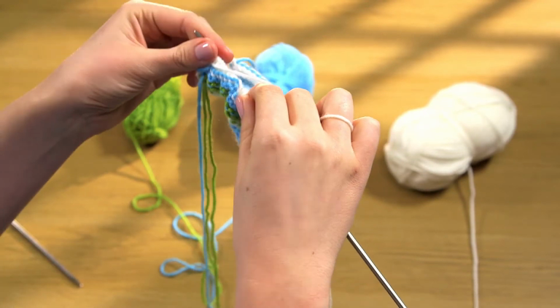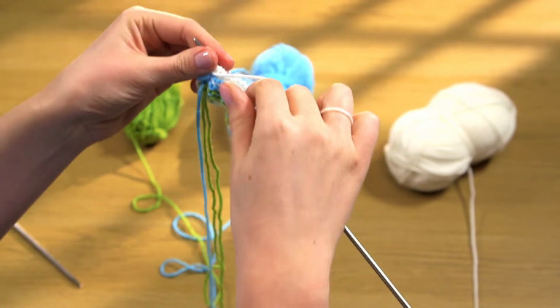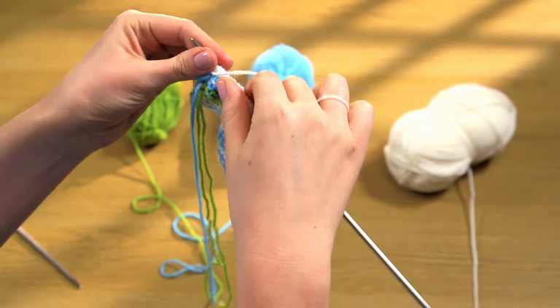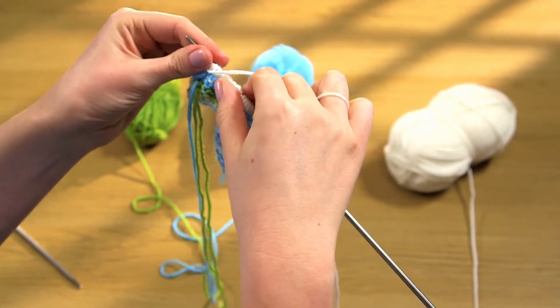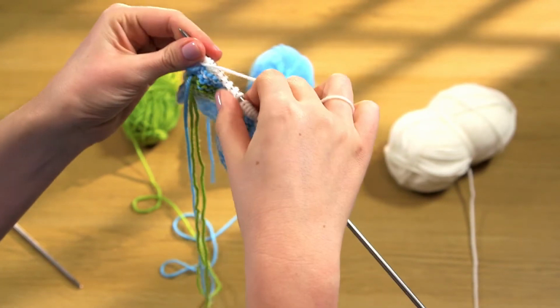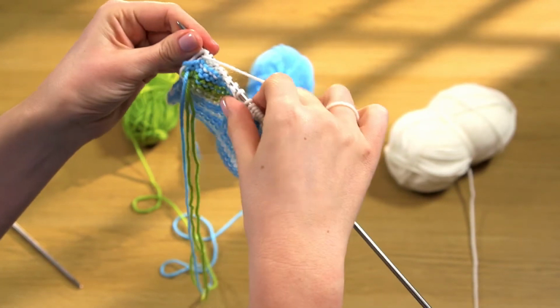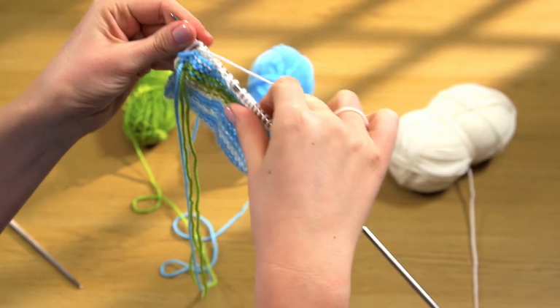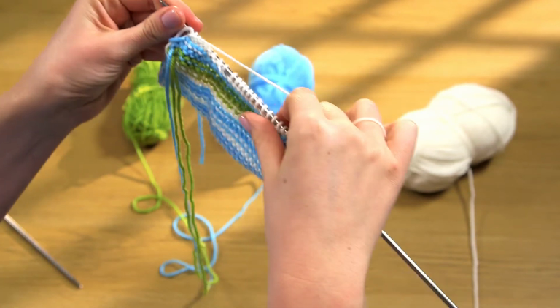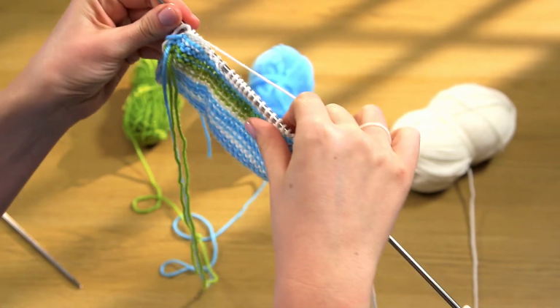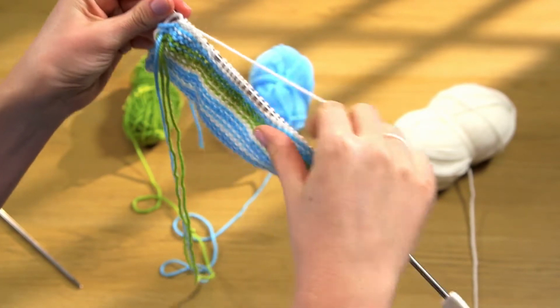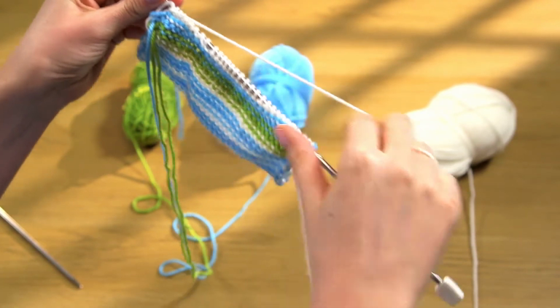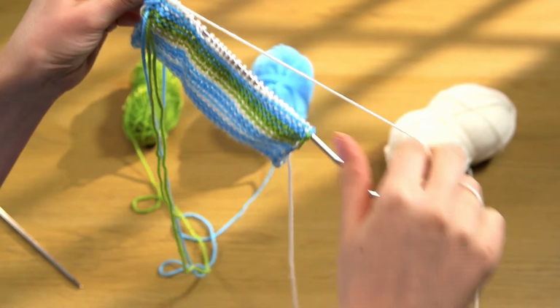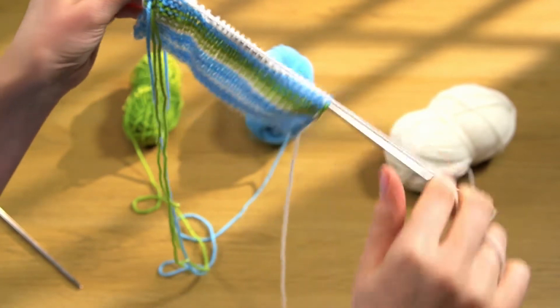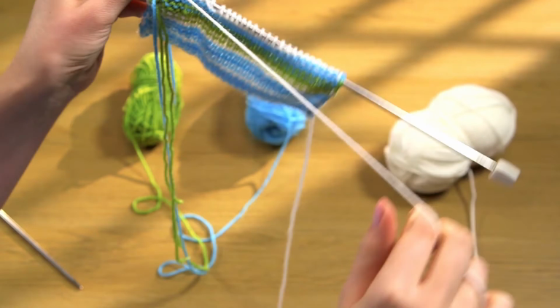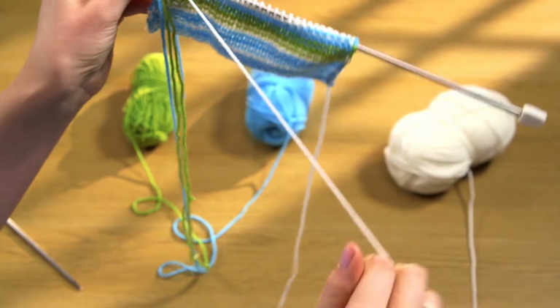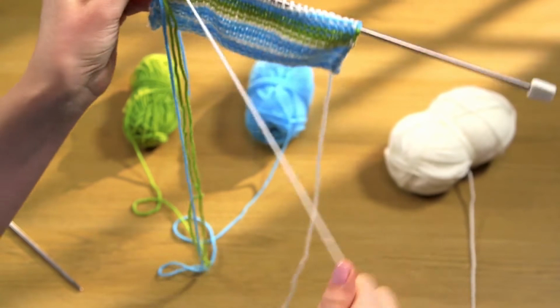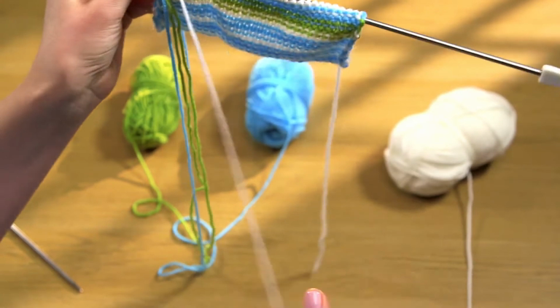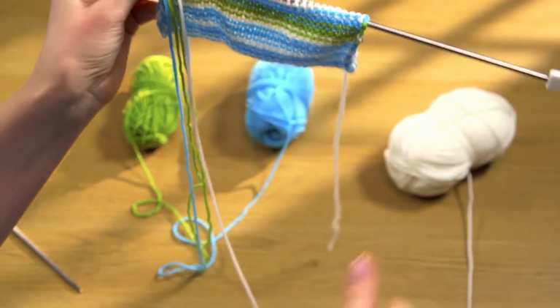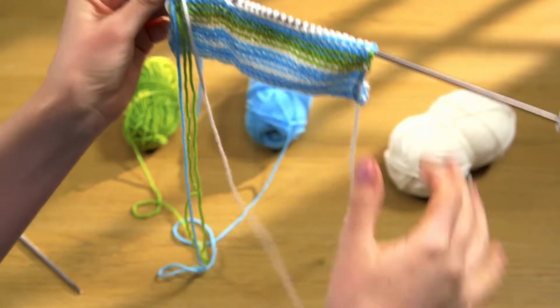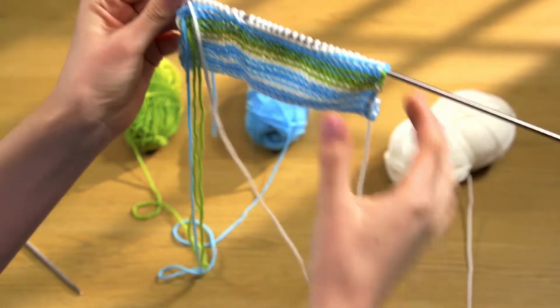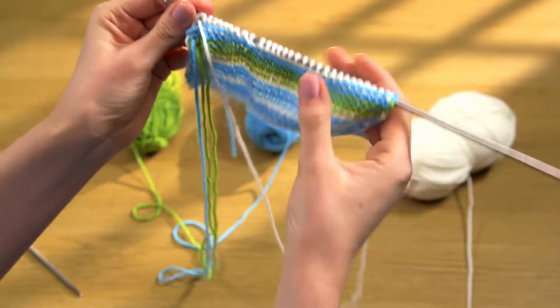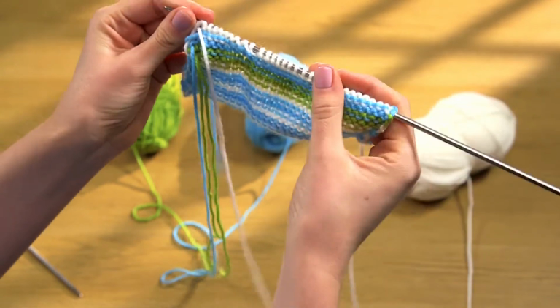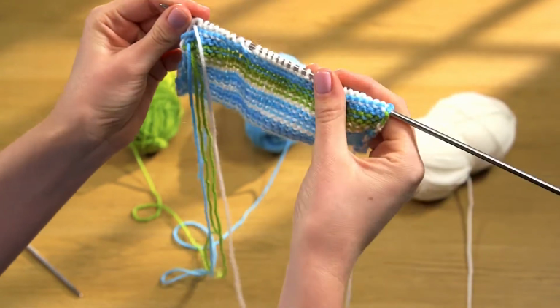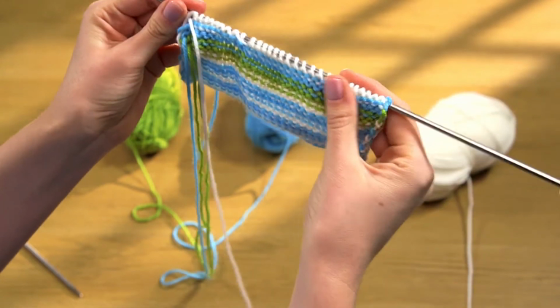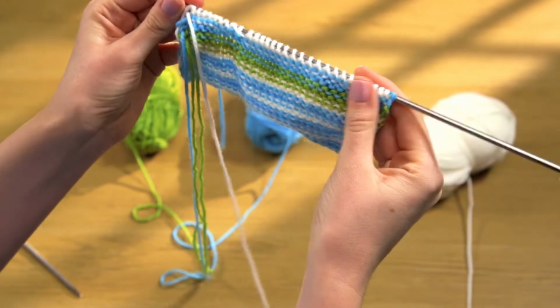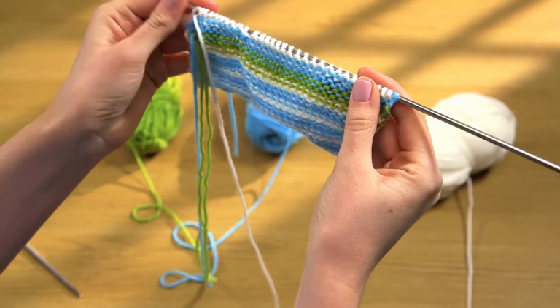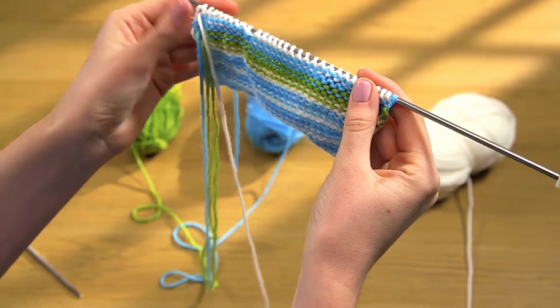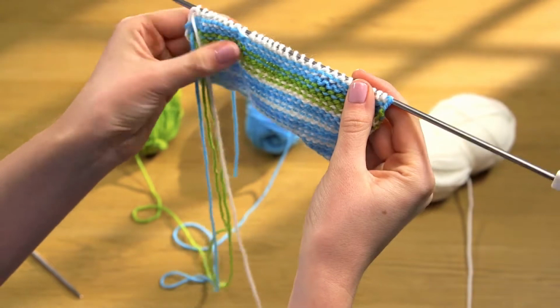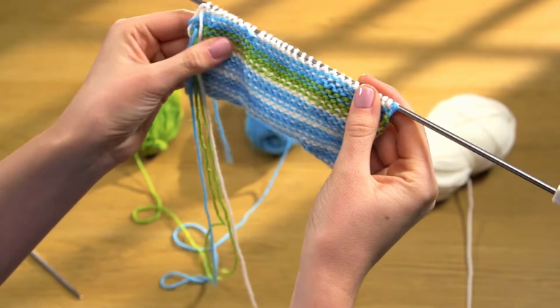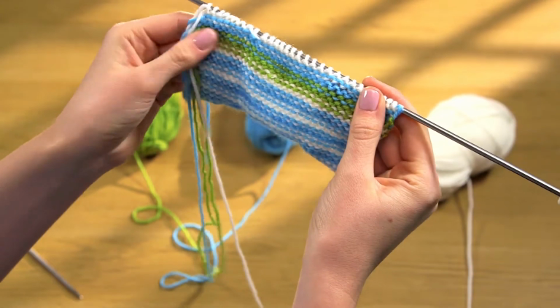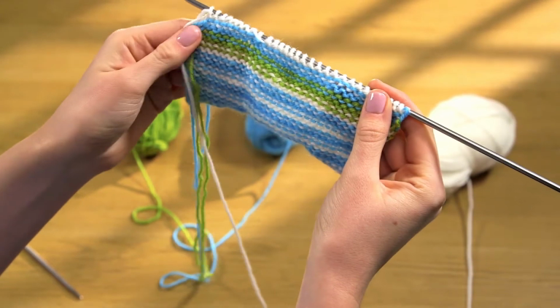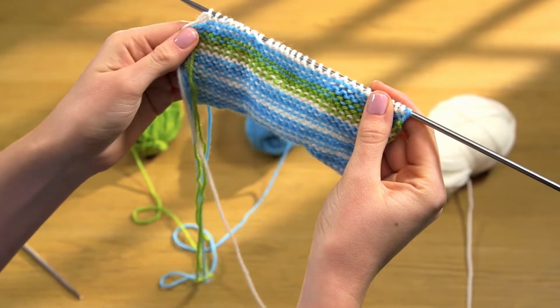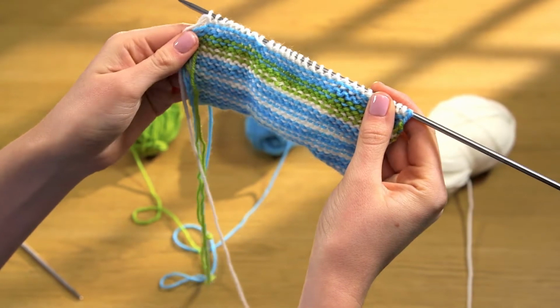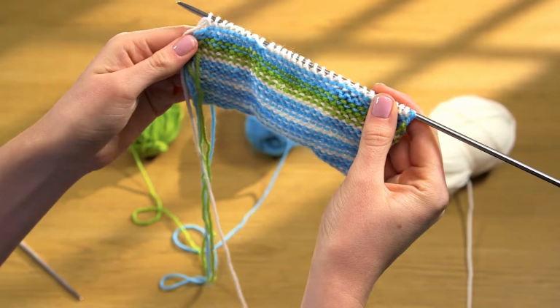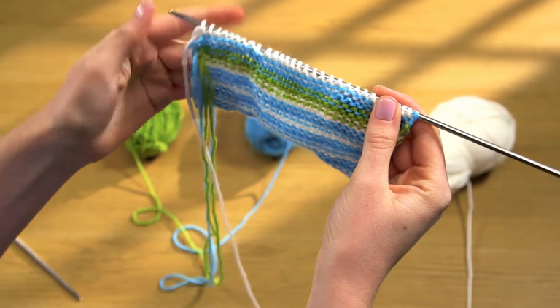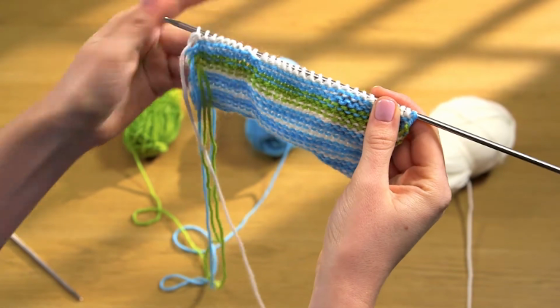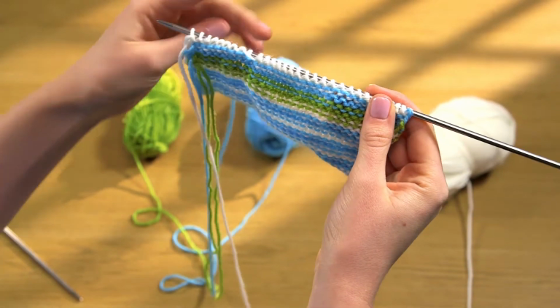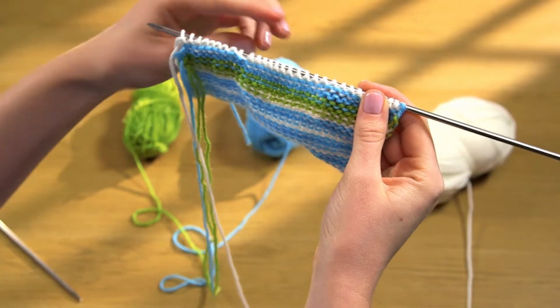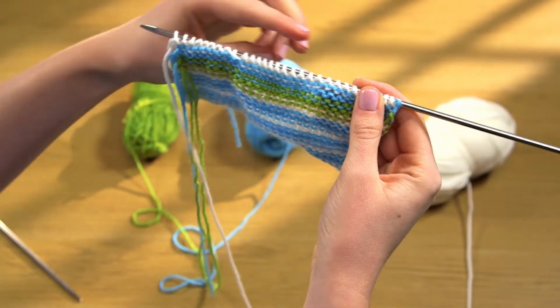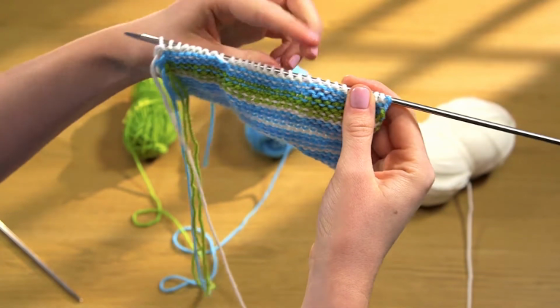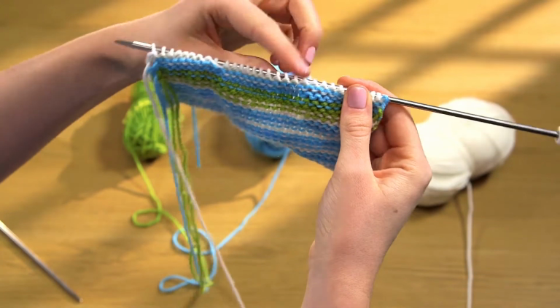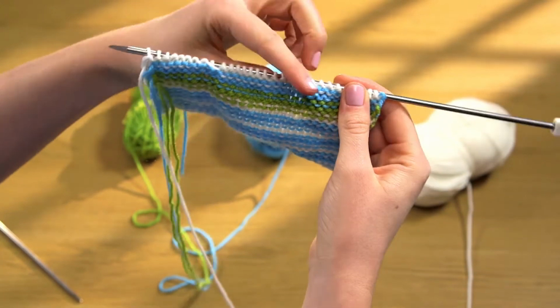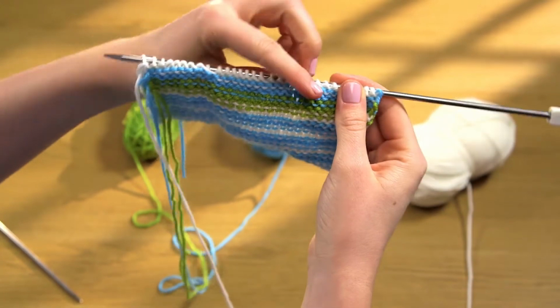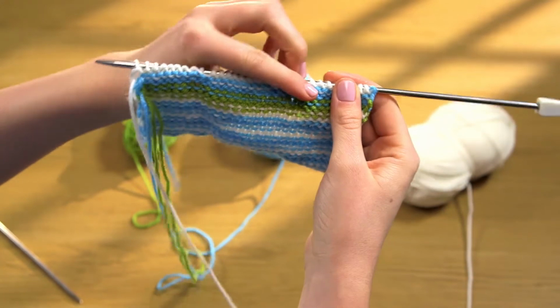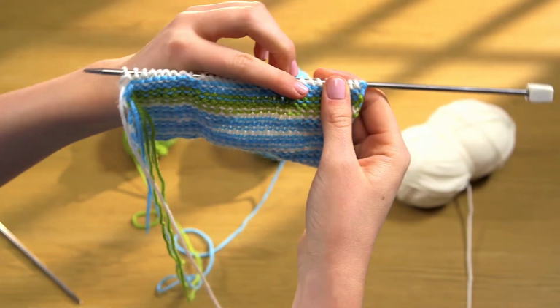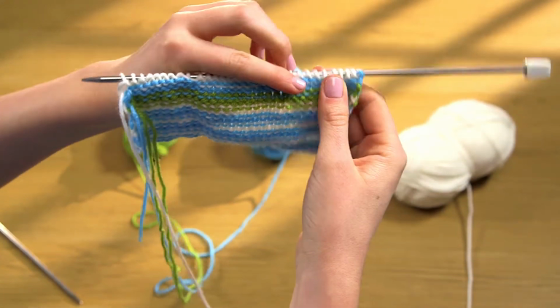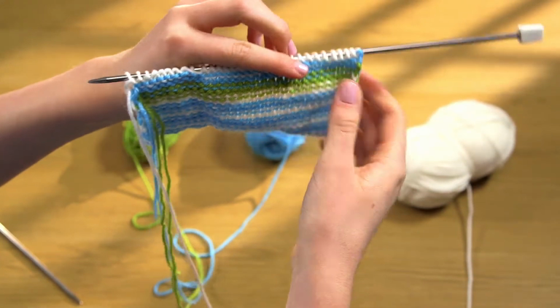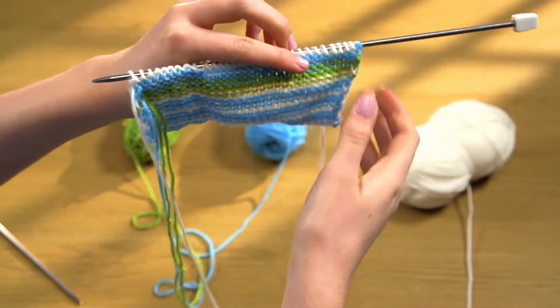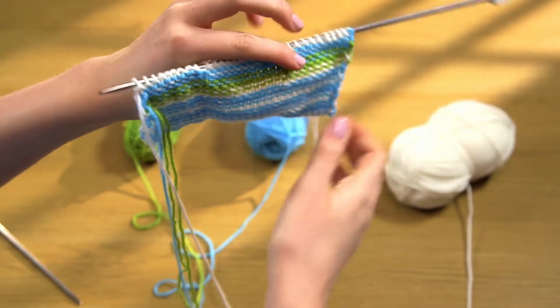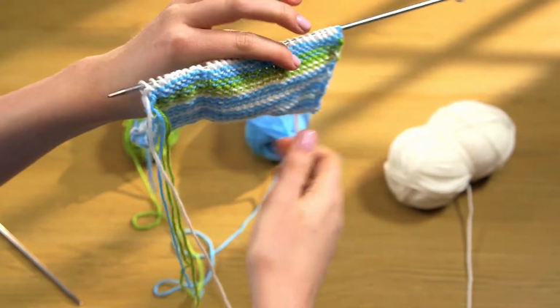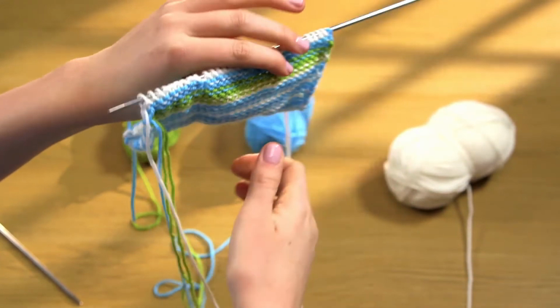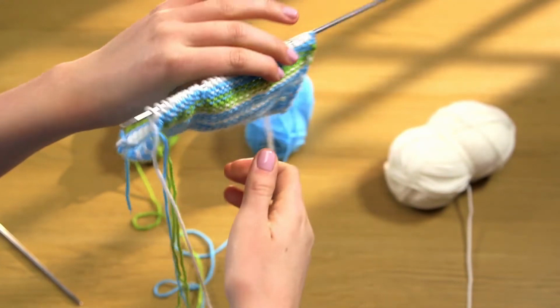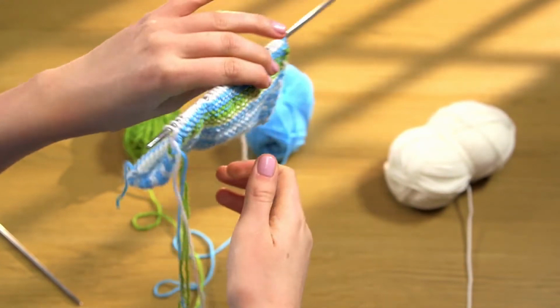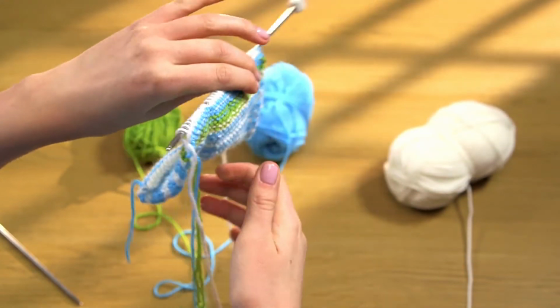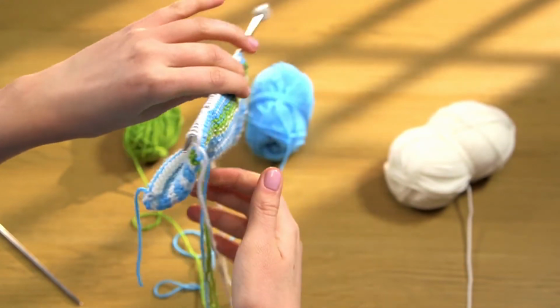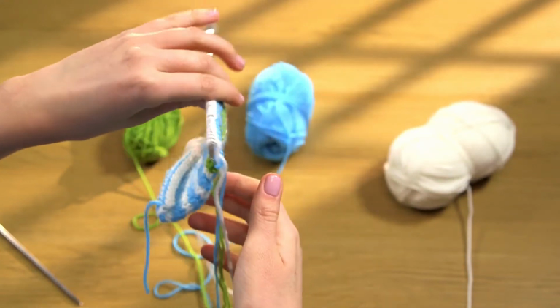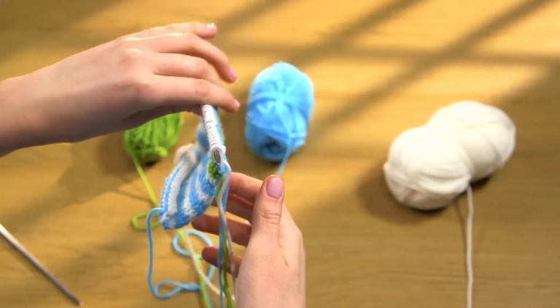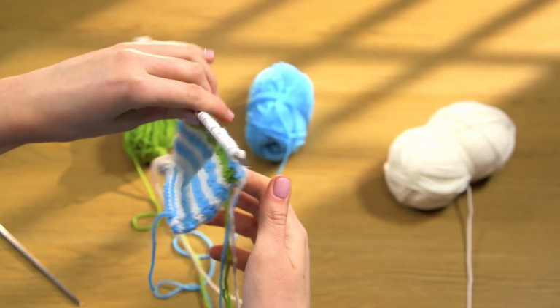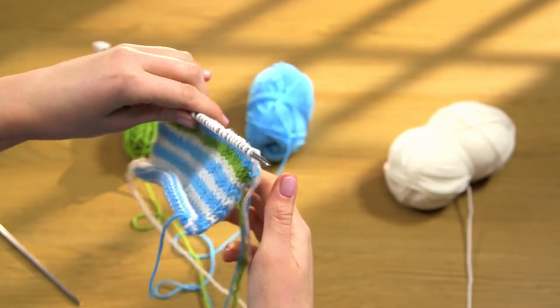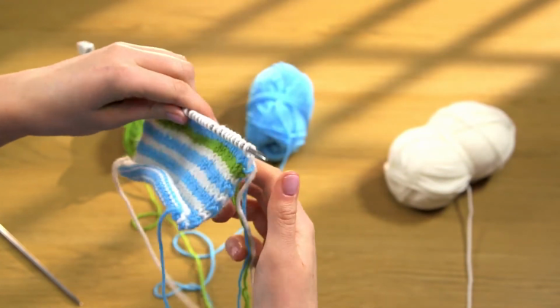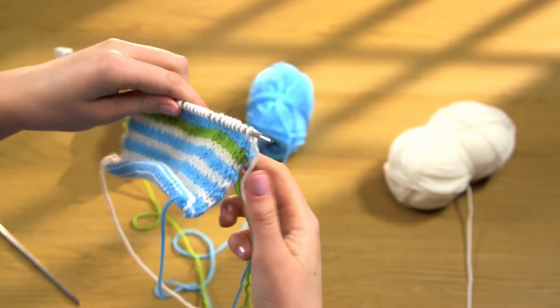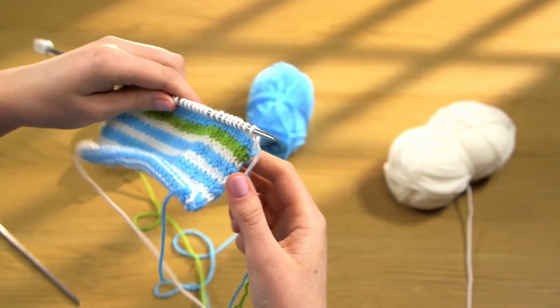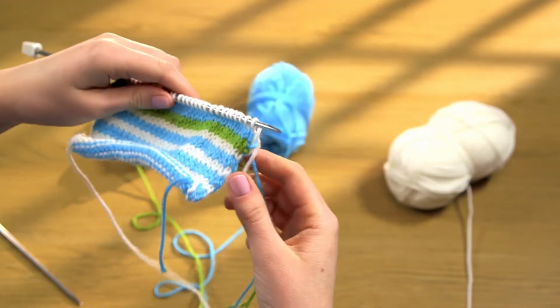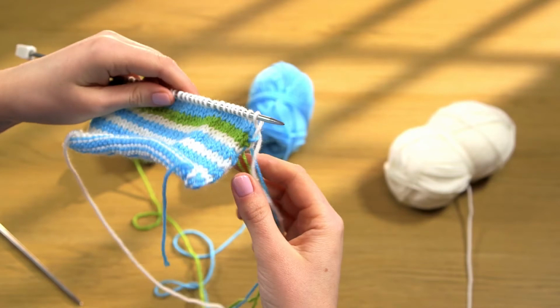When you turn your knitting at the end of the row, be sure to do this so that the three lengths of yarn don't twist together.